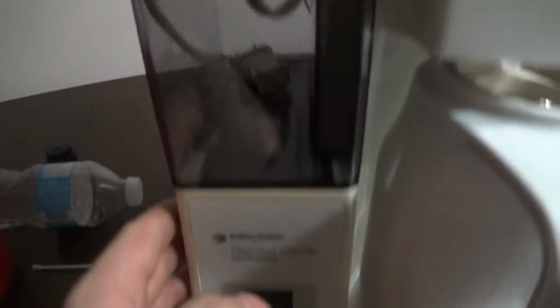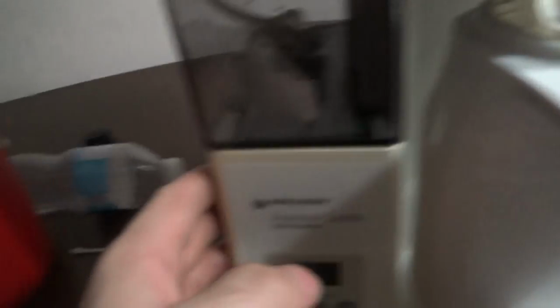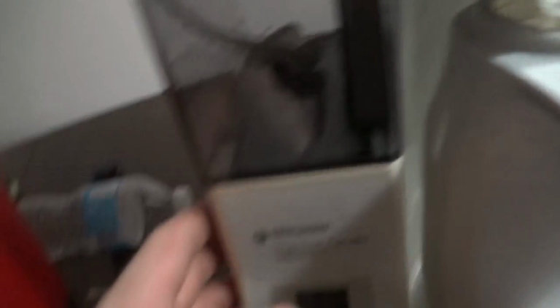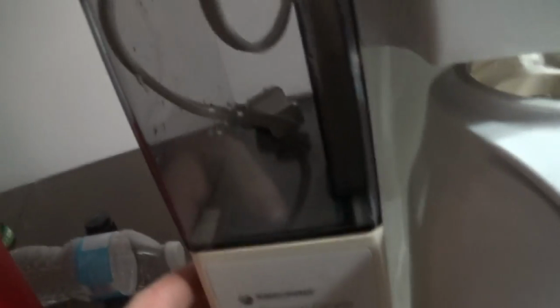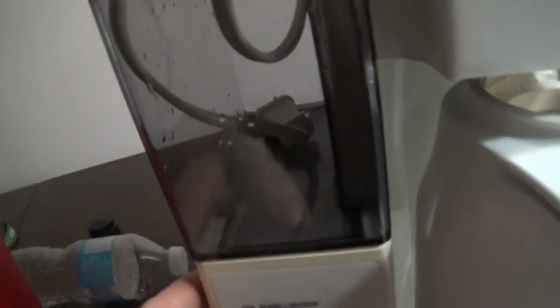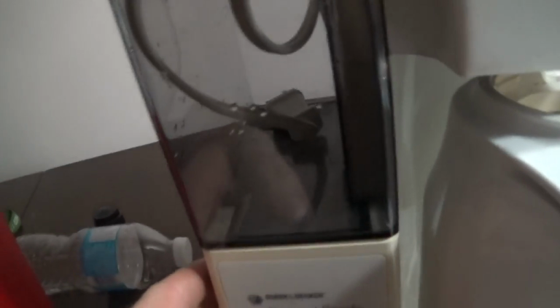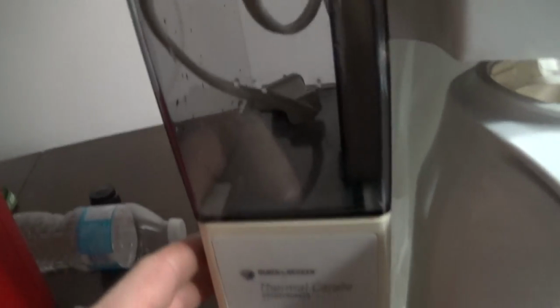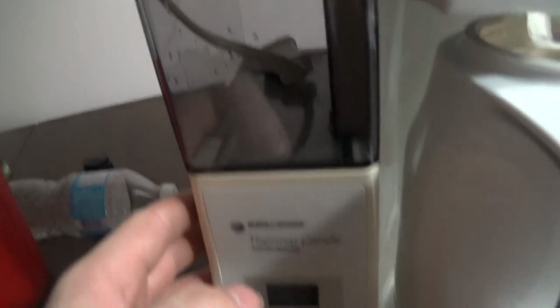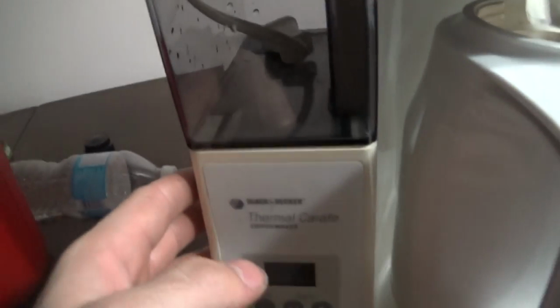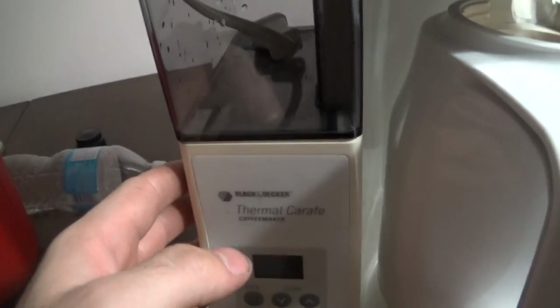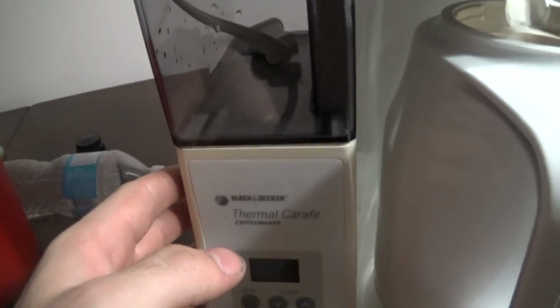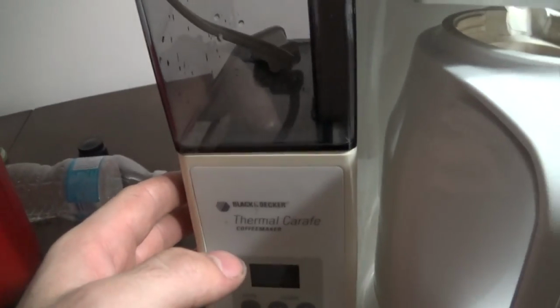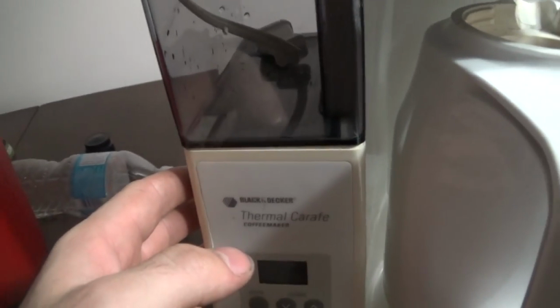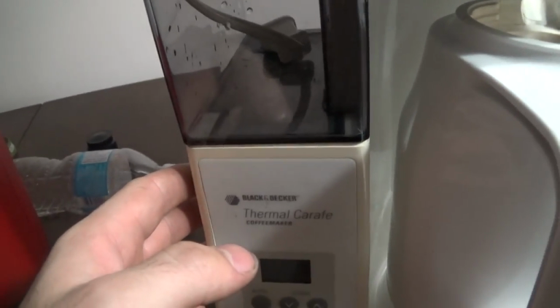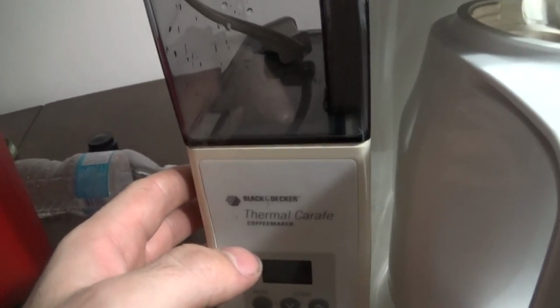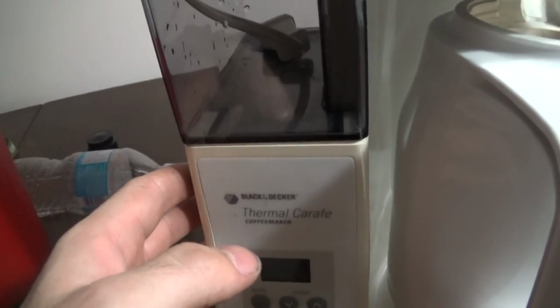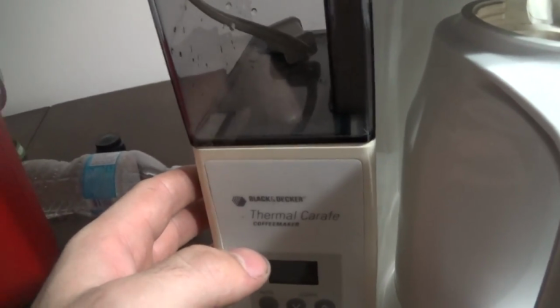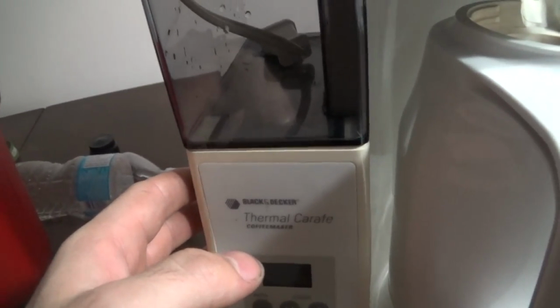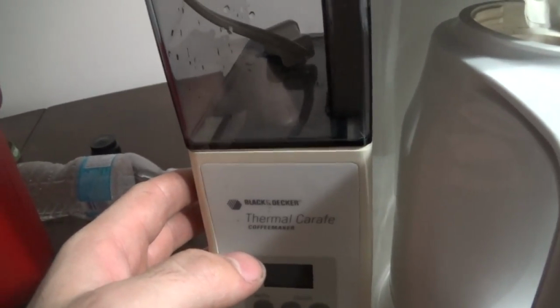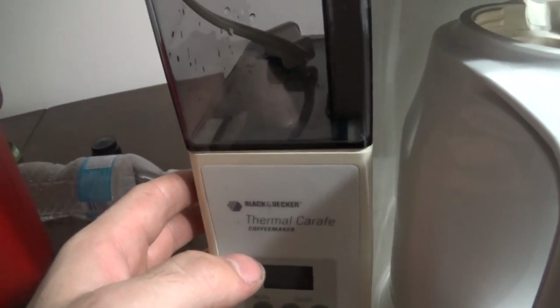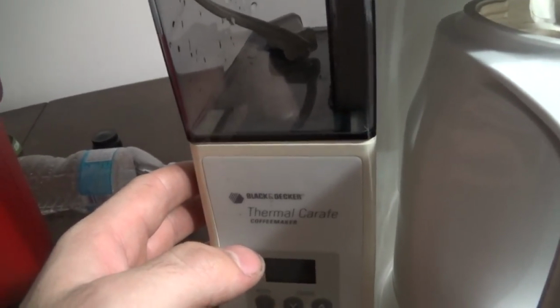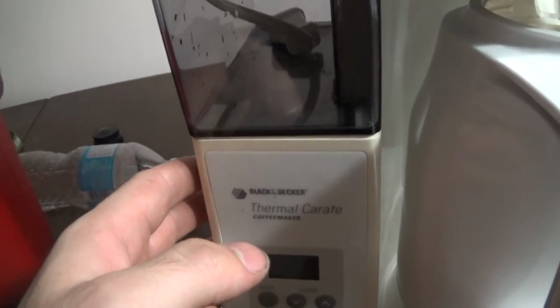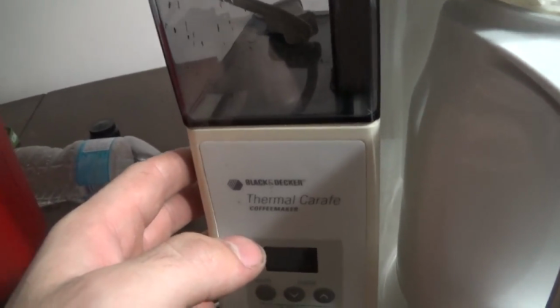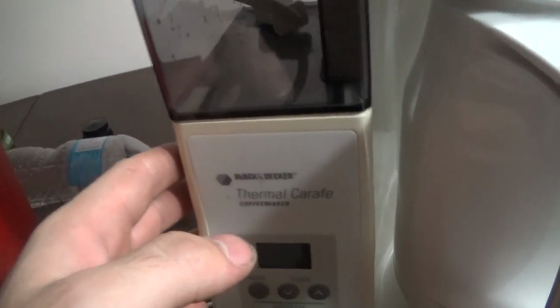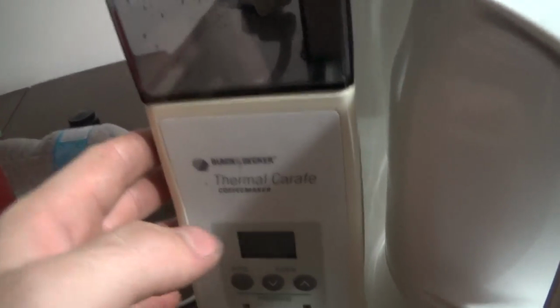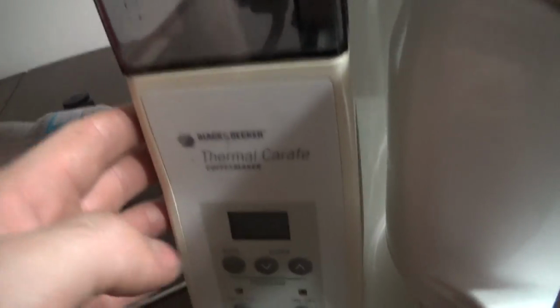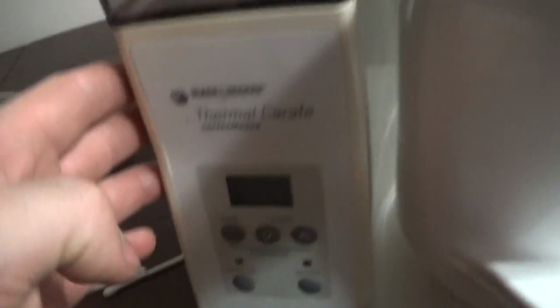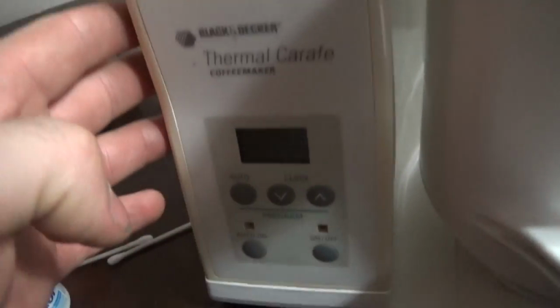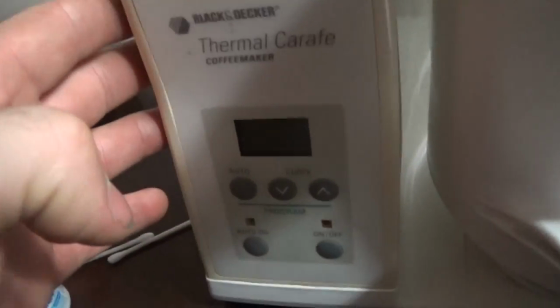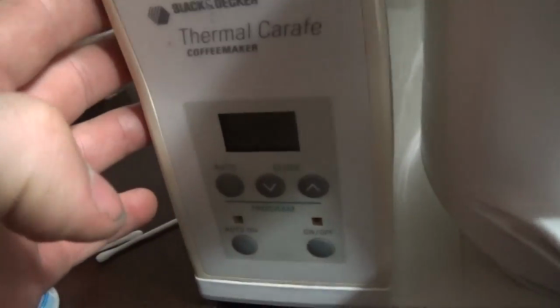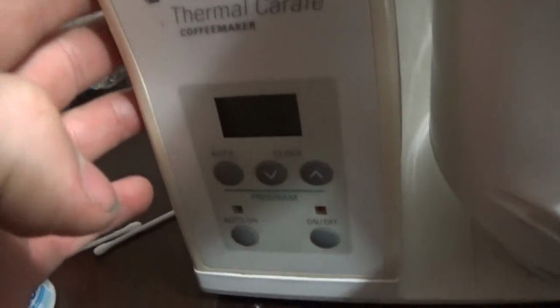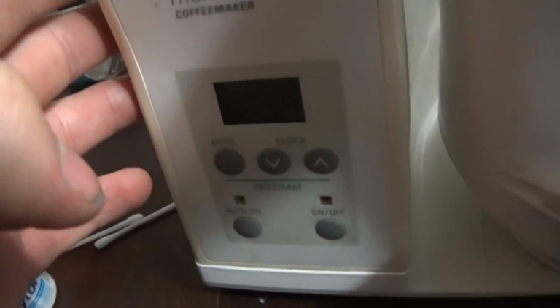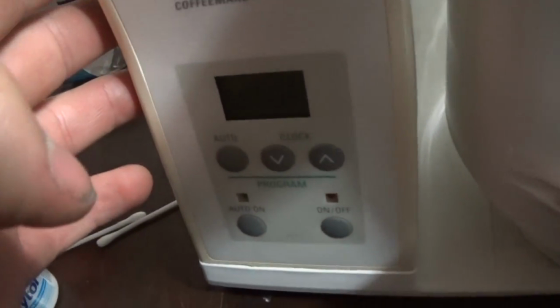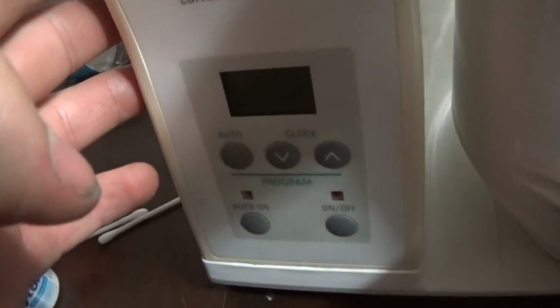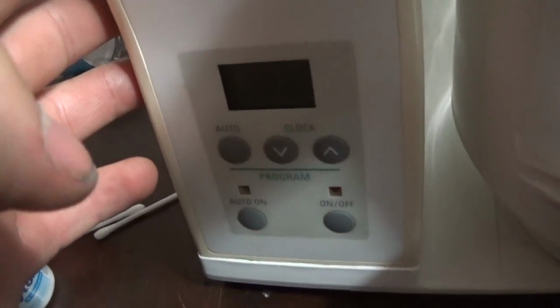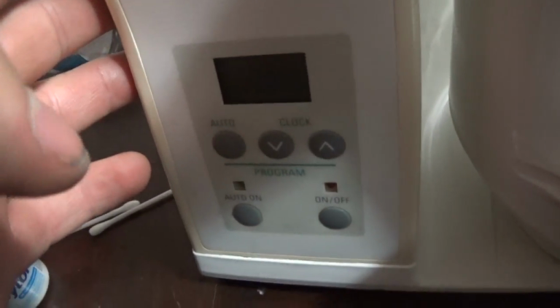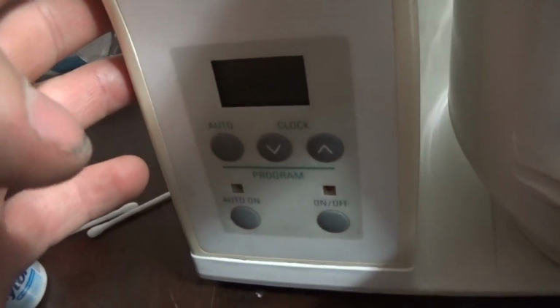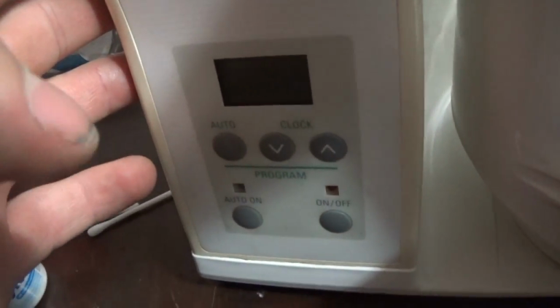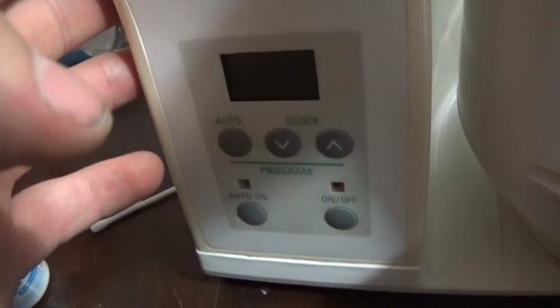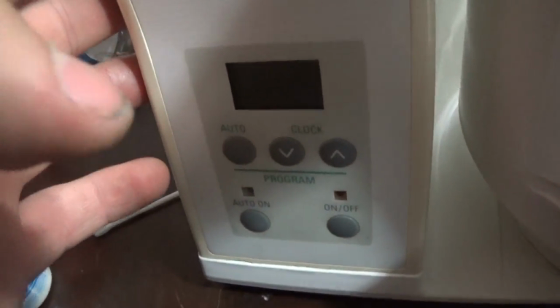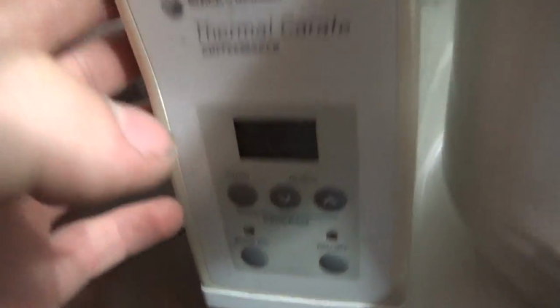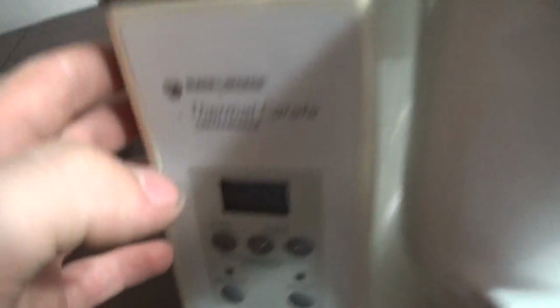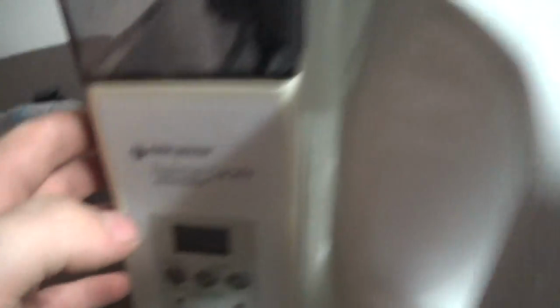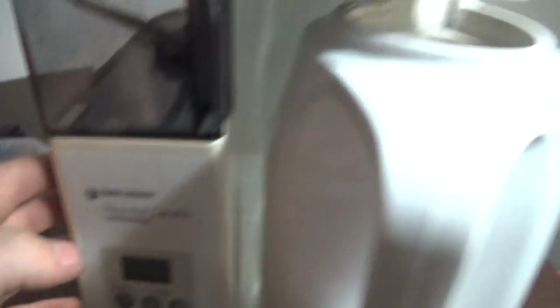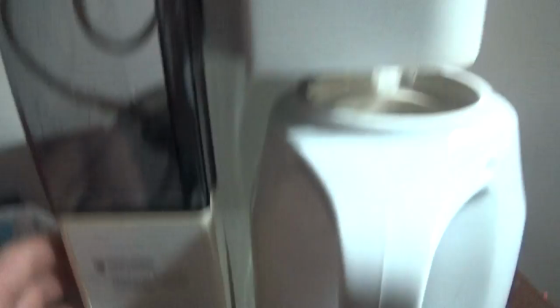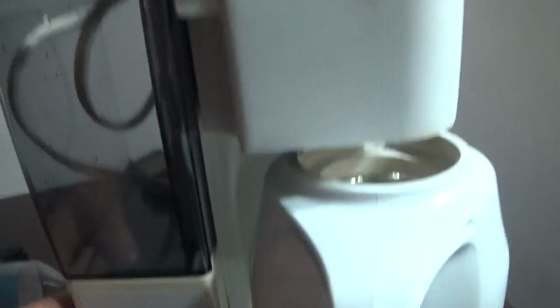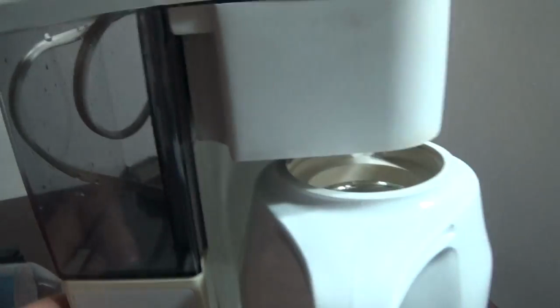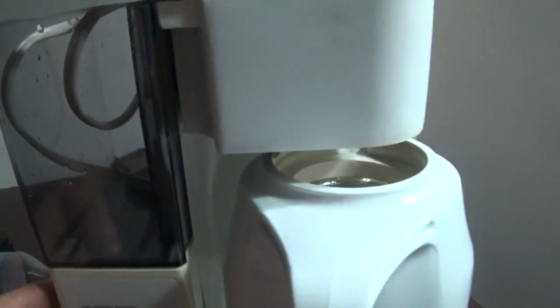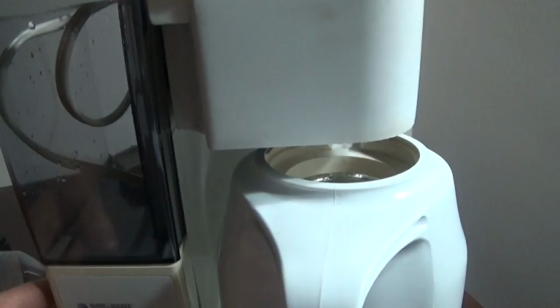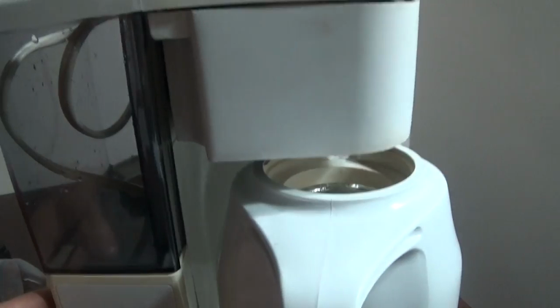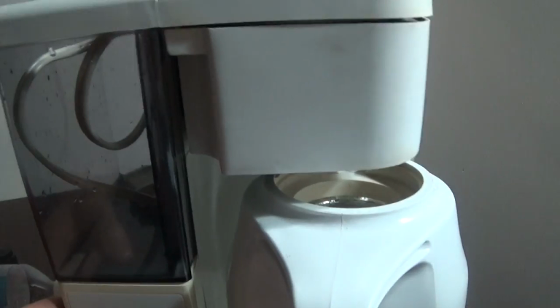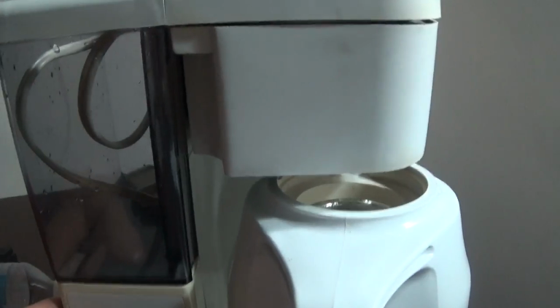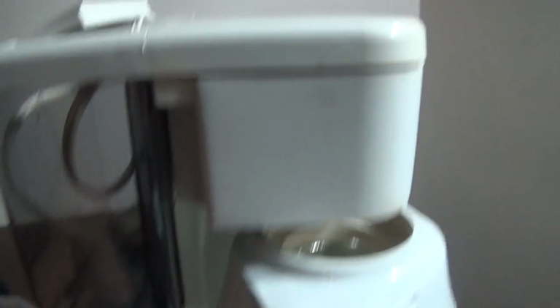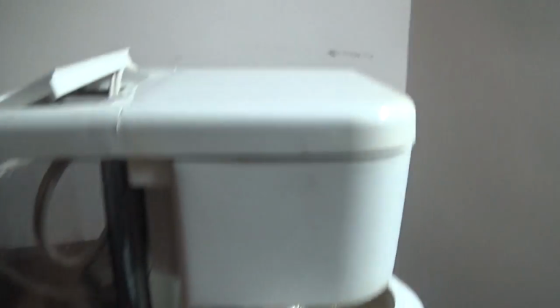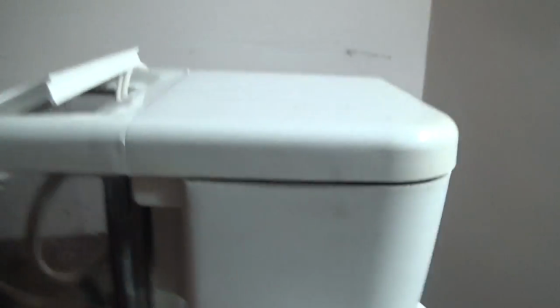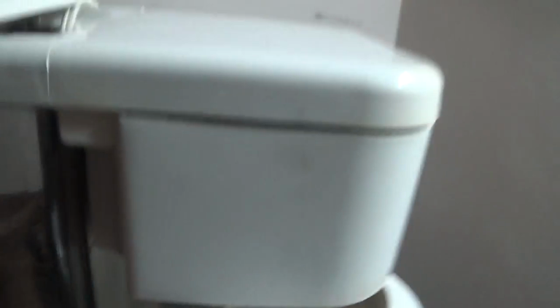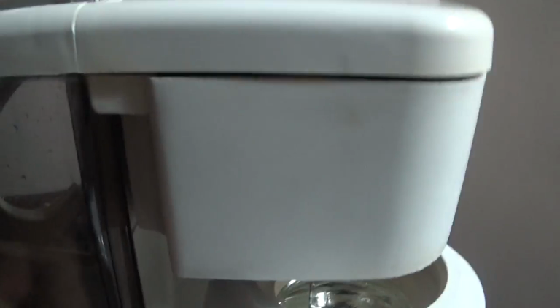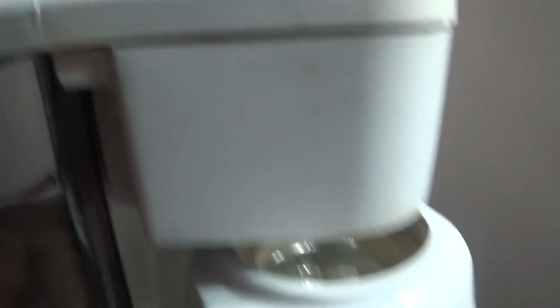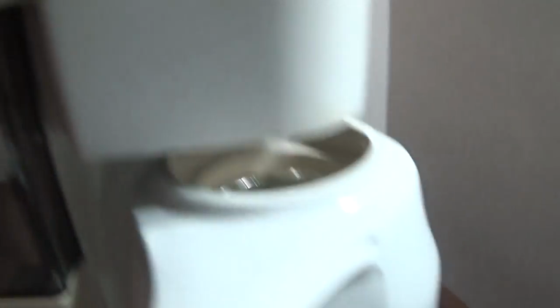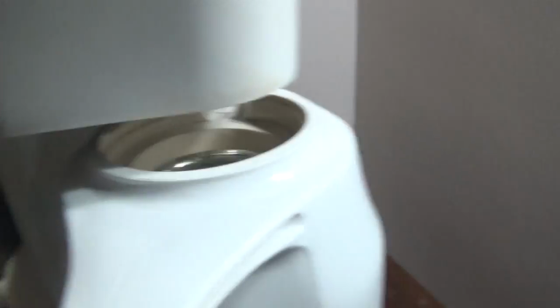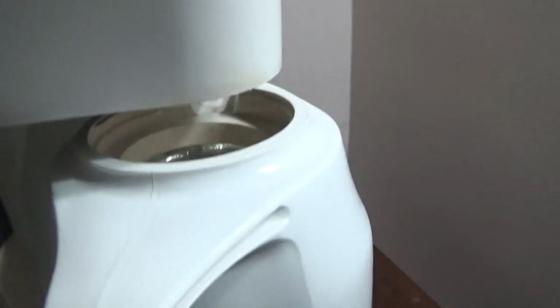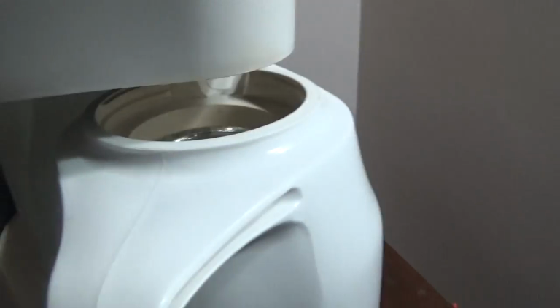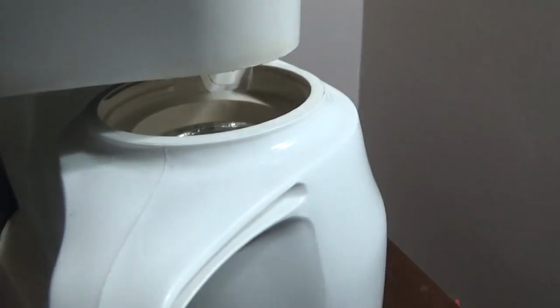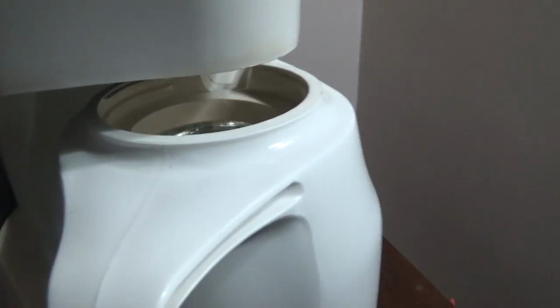Today on YouTube we're going to talk about the best coffee maker in the world, the Black and Decker Thermo Craft coffee maker.